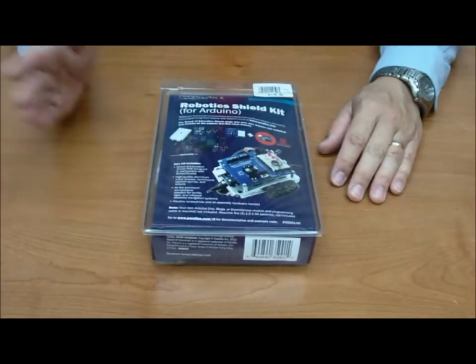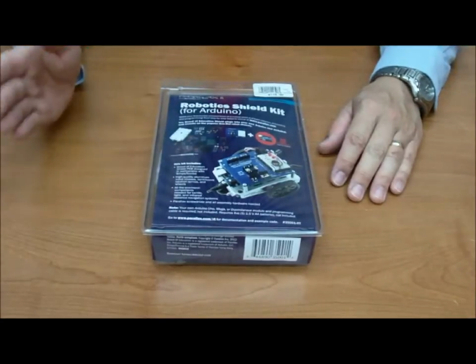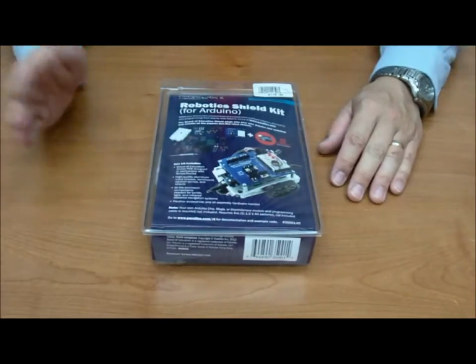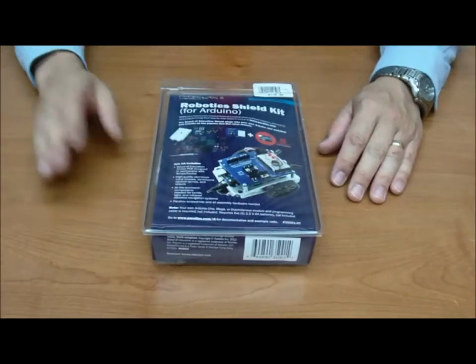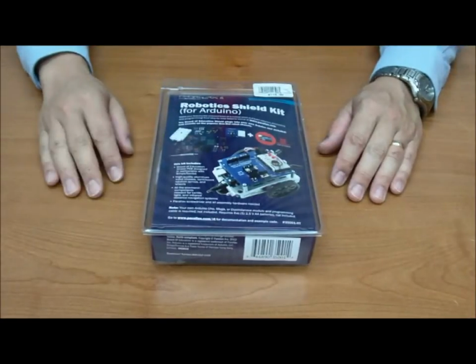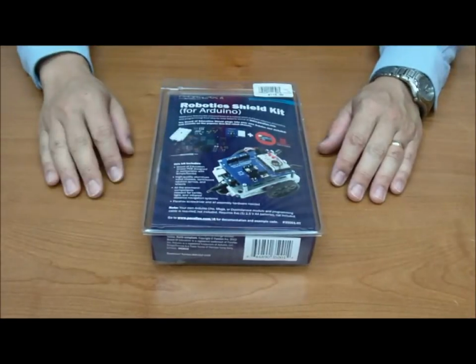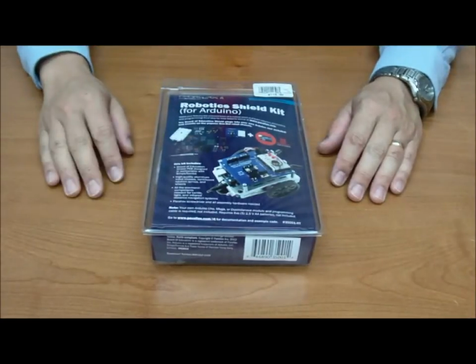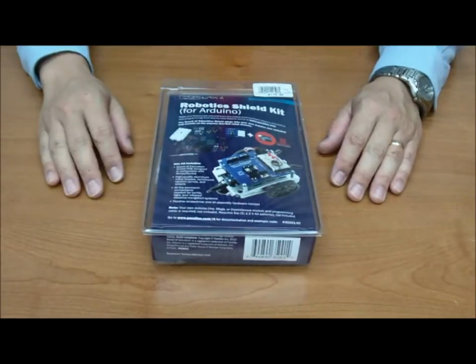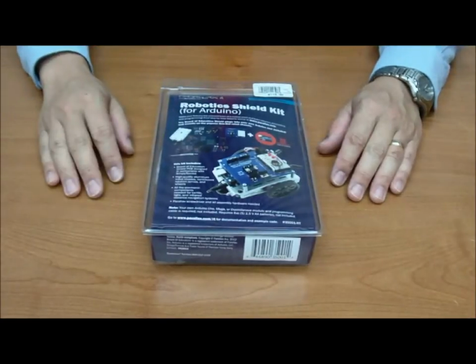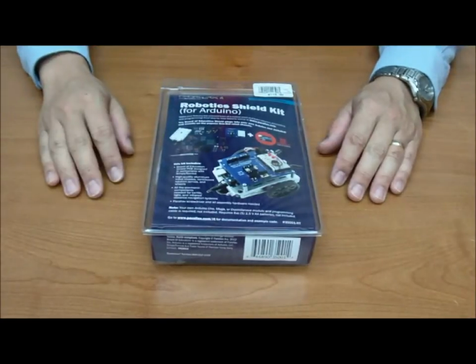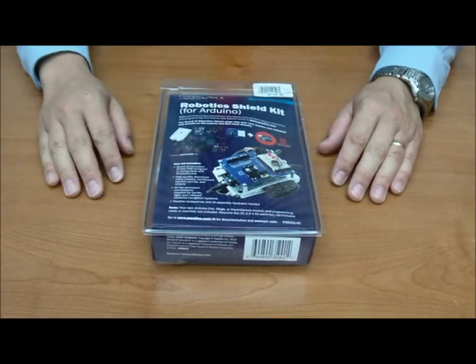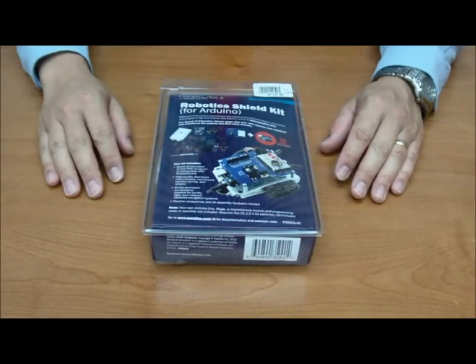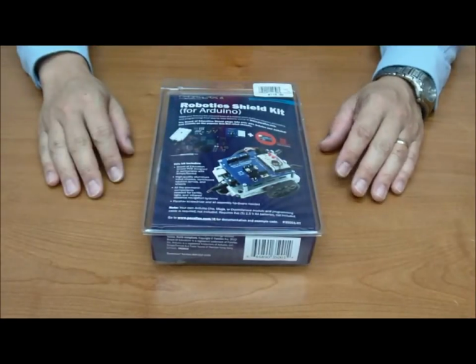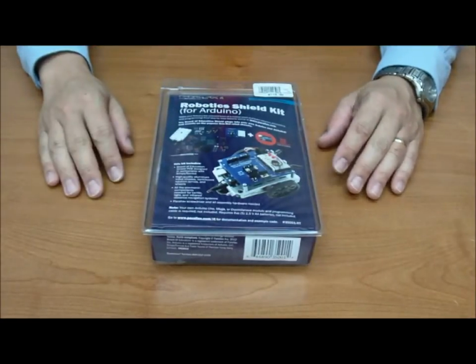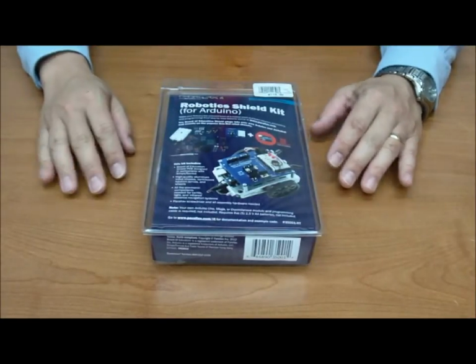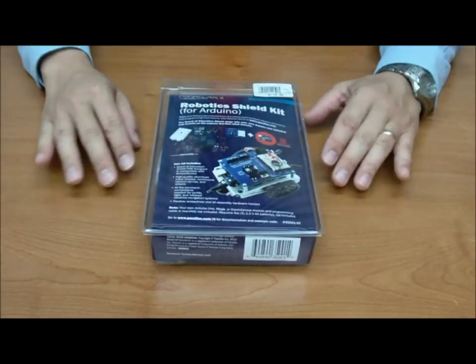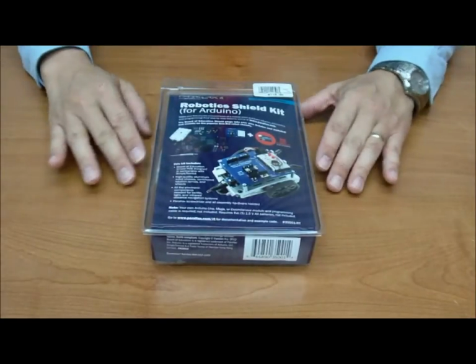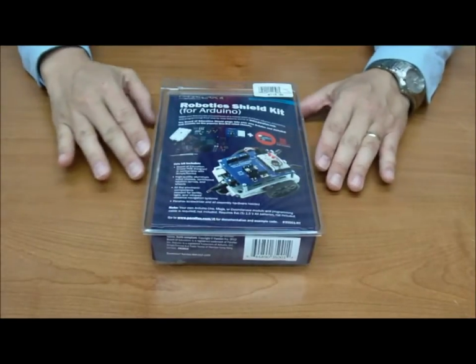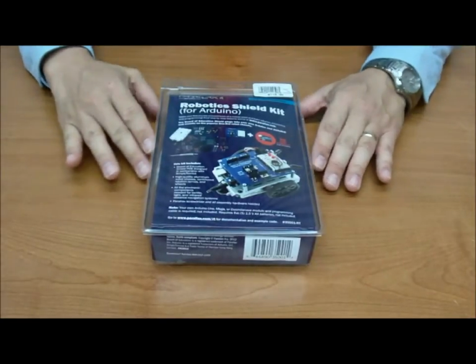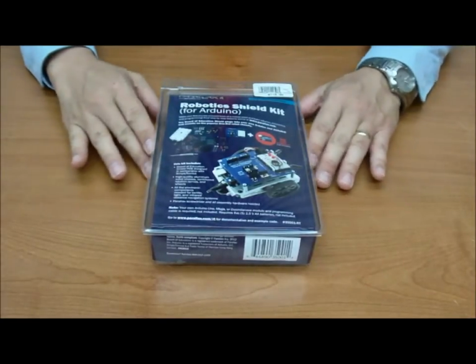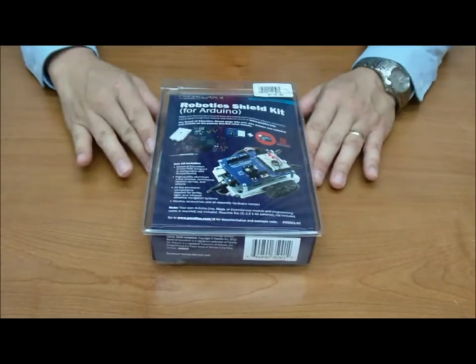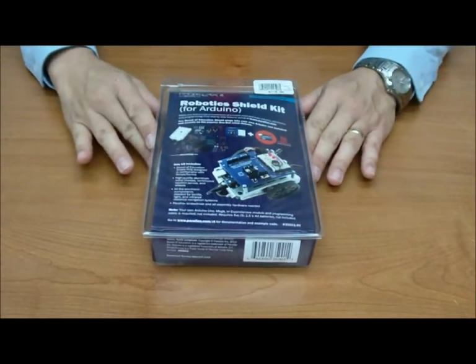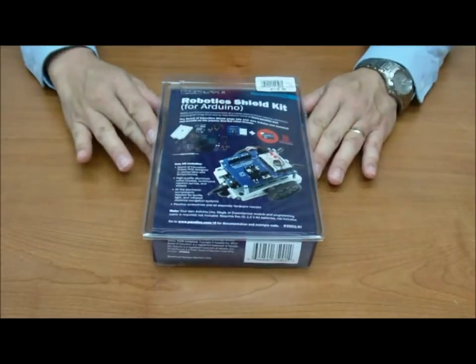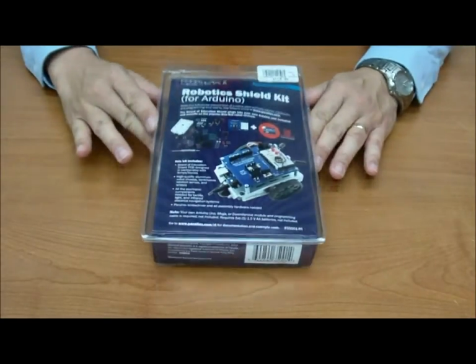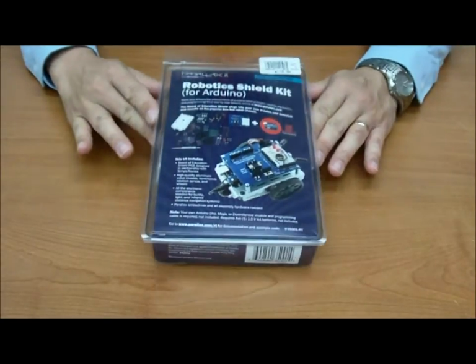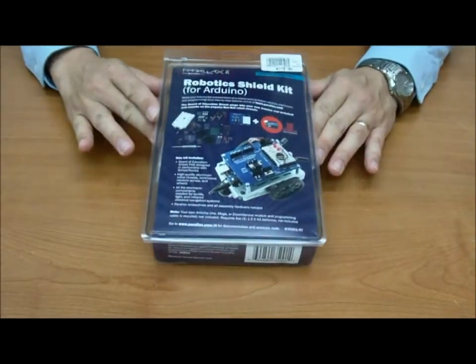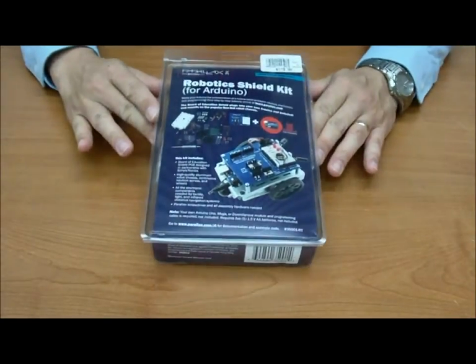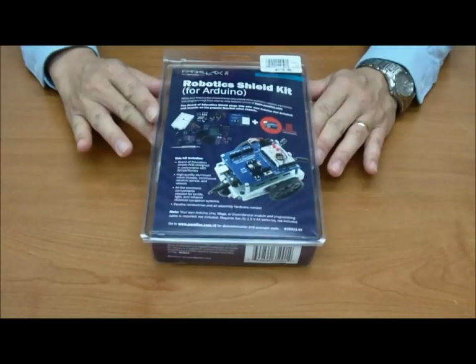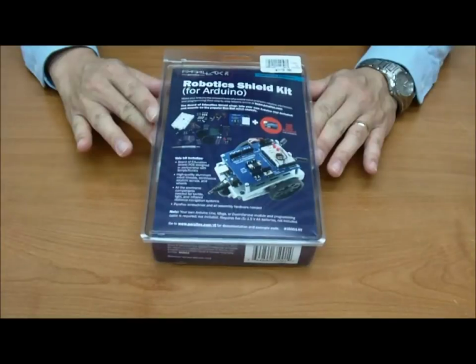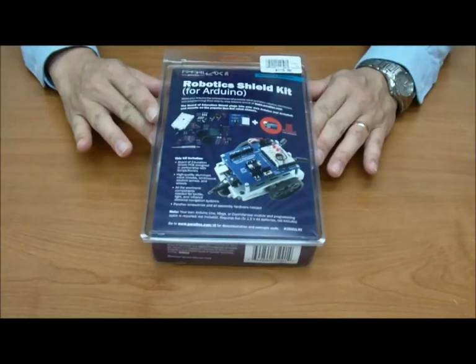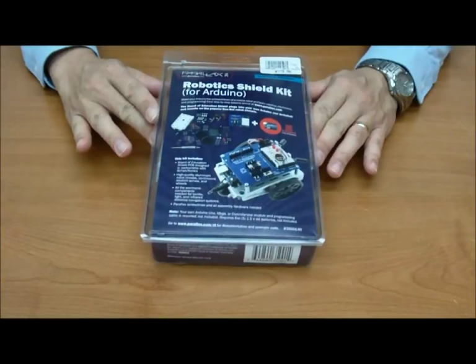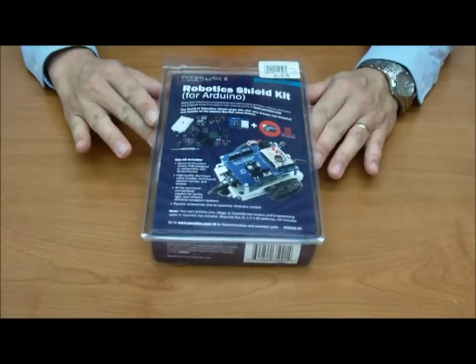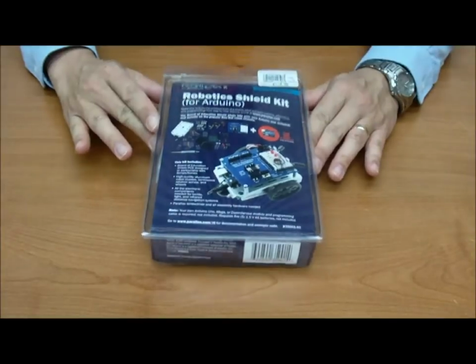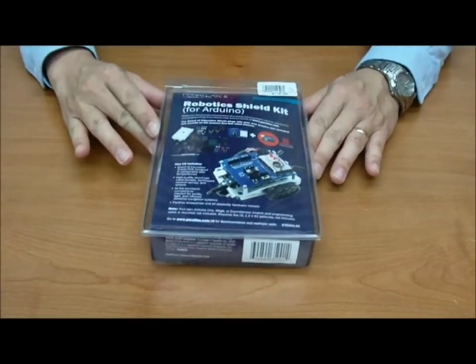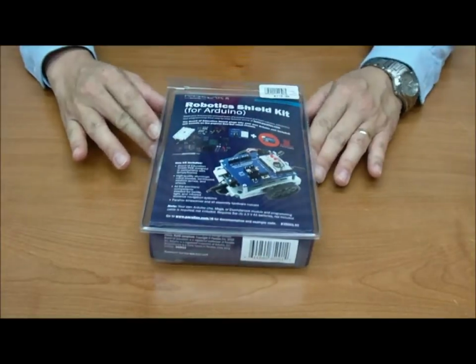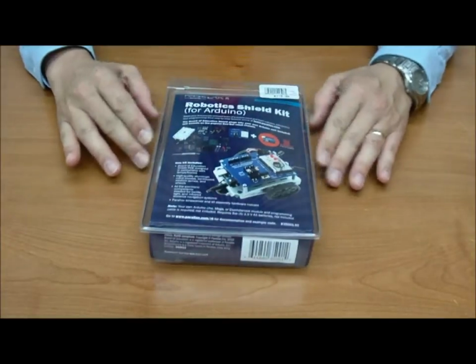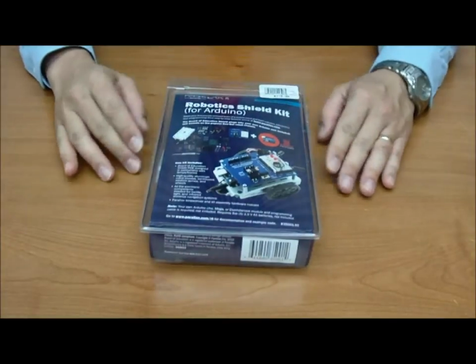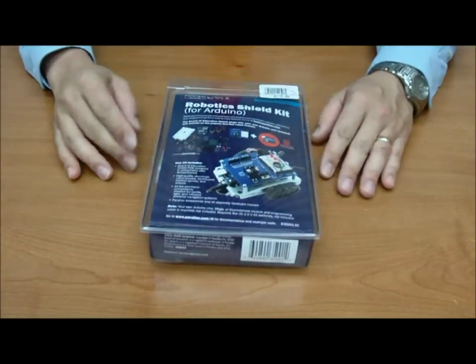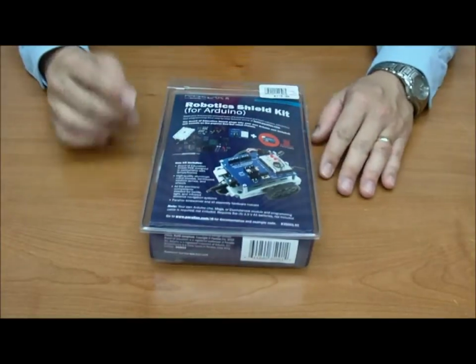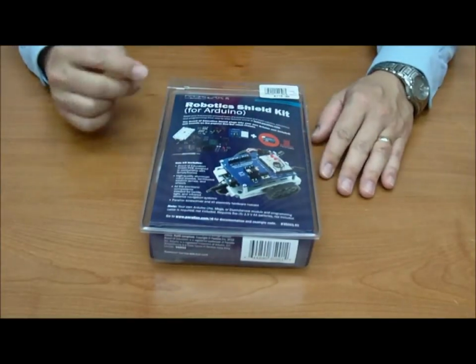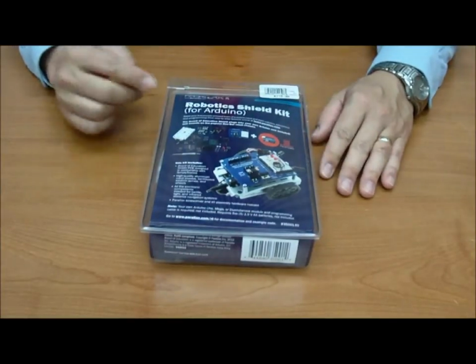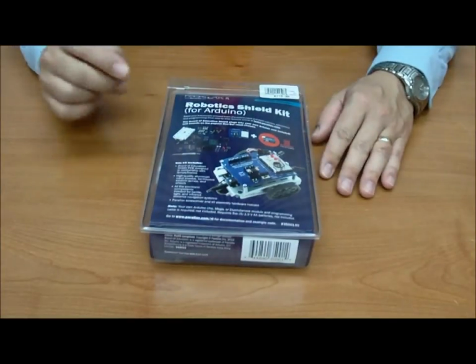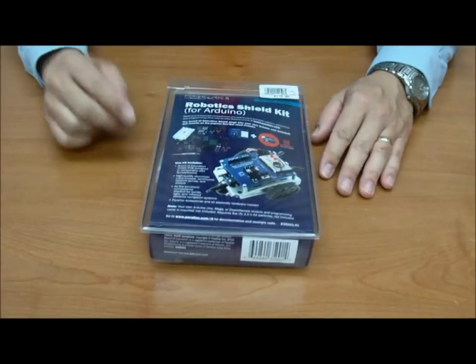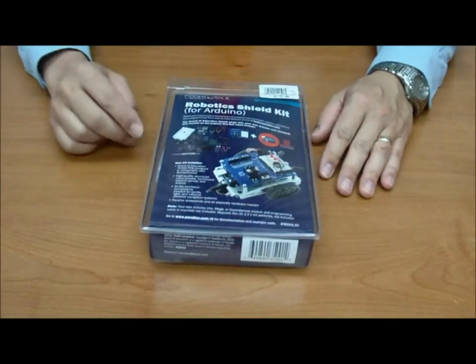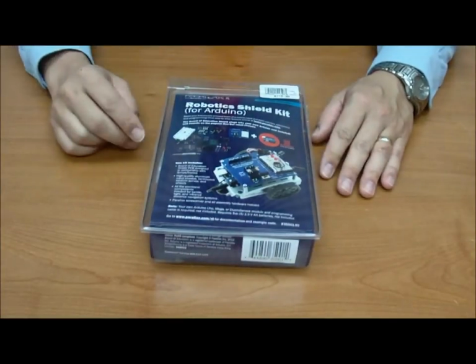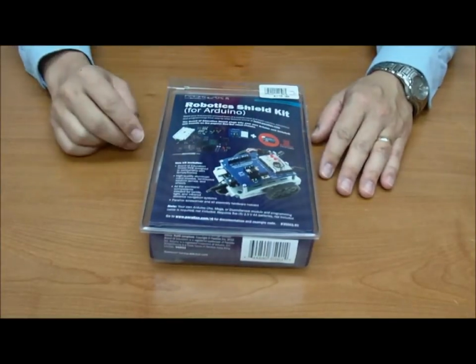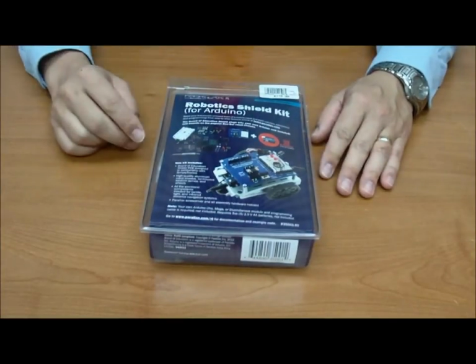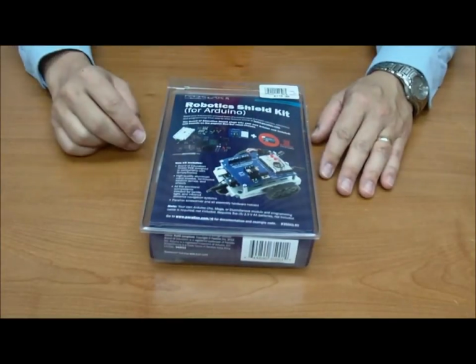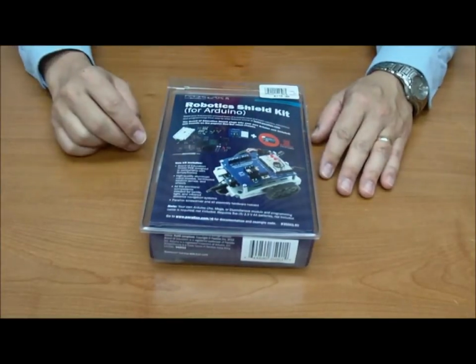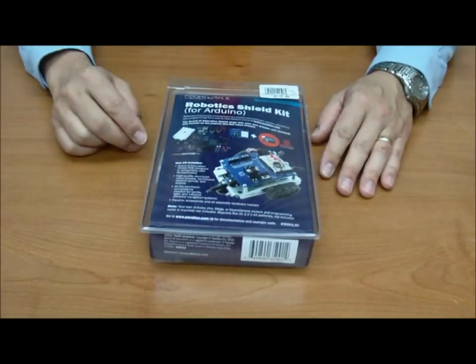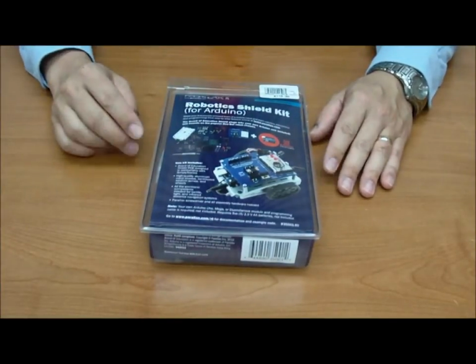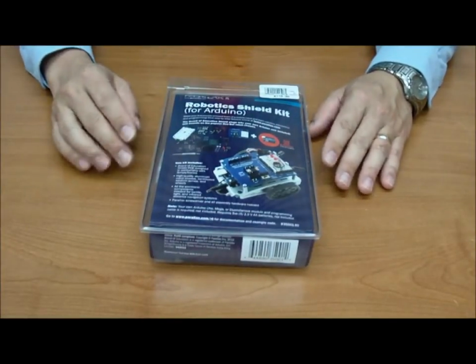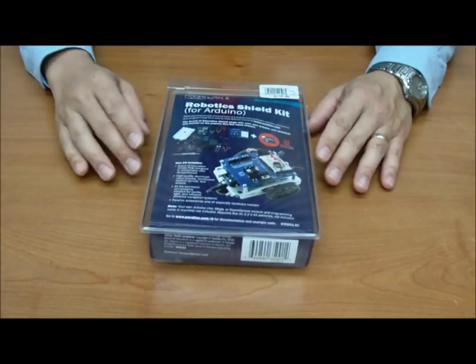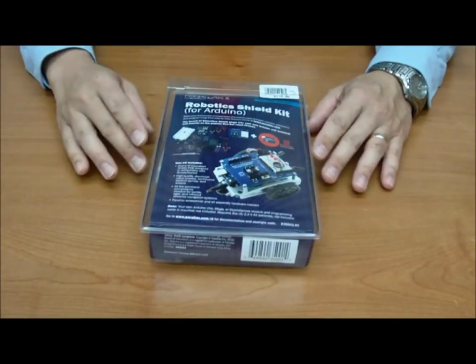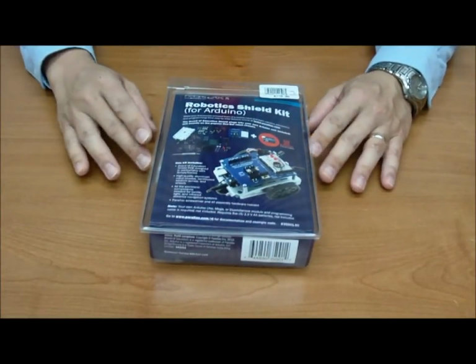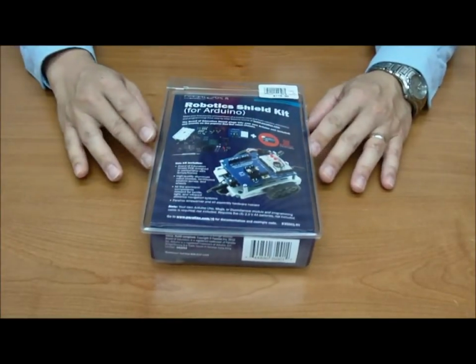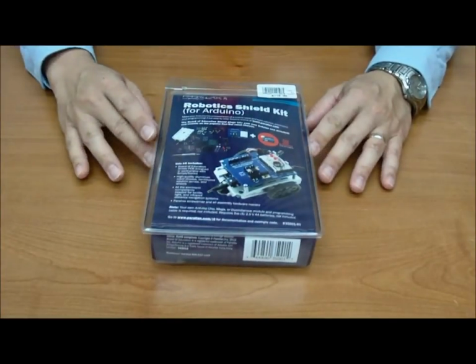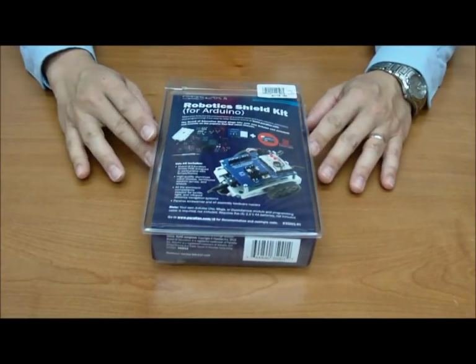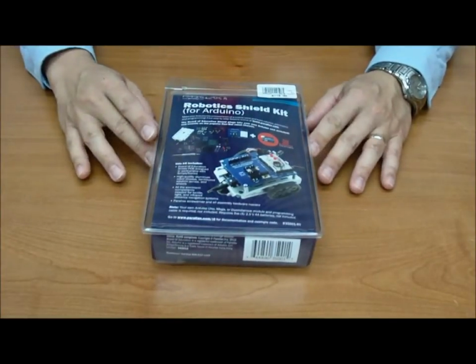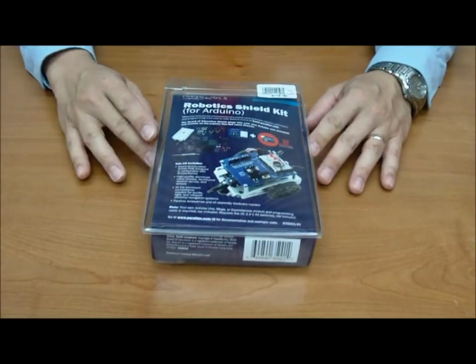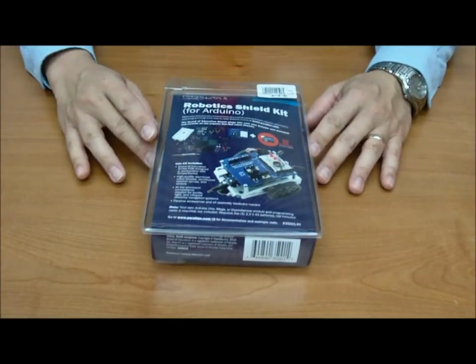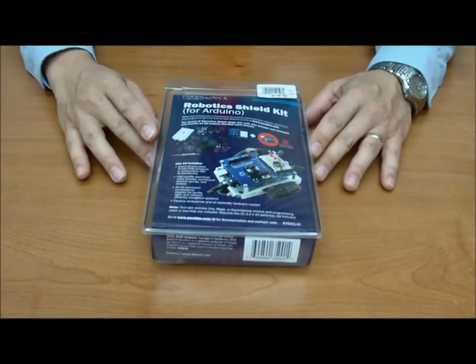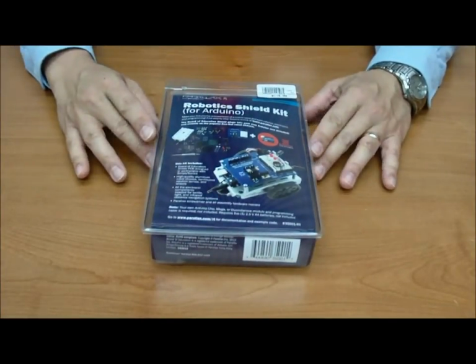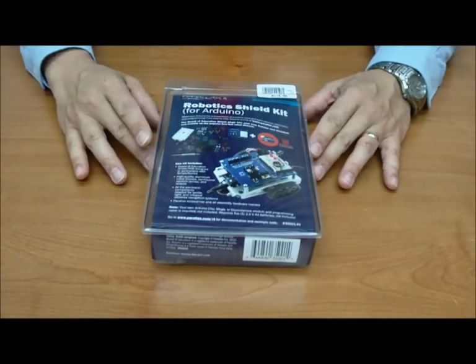Hello and welcome to Knowledge Board. My name is Jerry and this is the Robotic Shield Kit for Arduino from Parallax that we're carrying here at Micro Center.